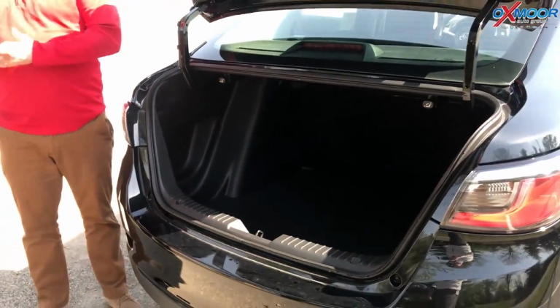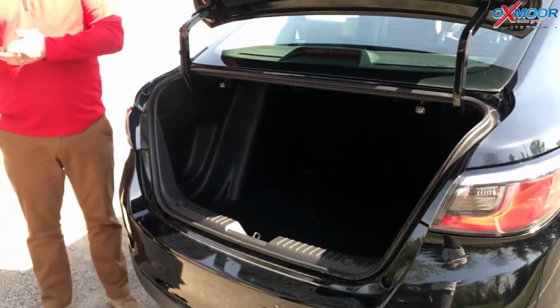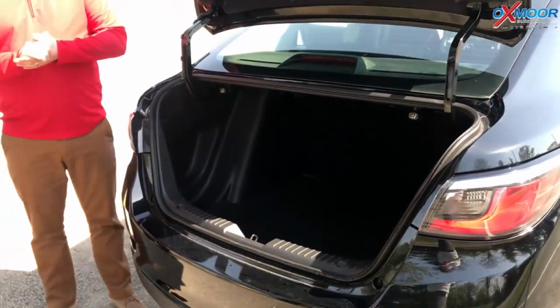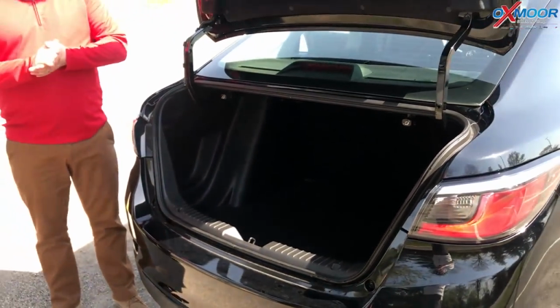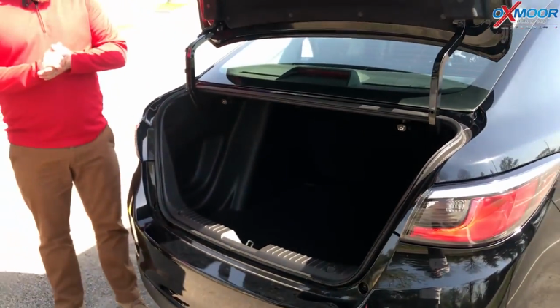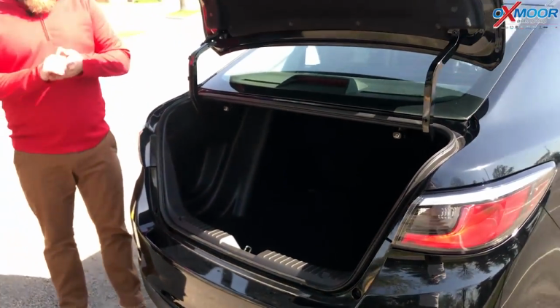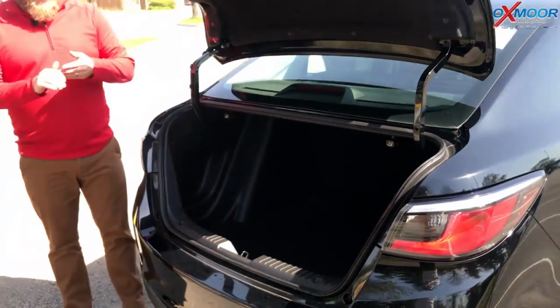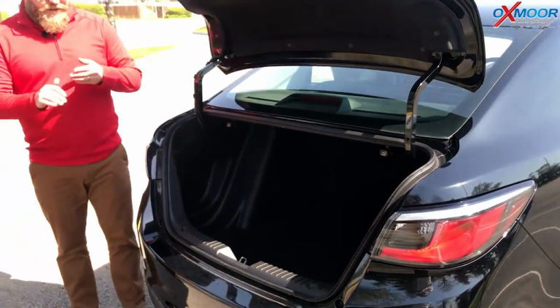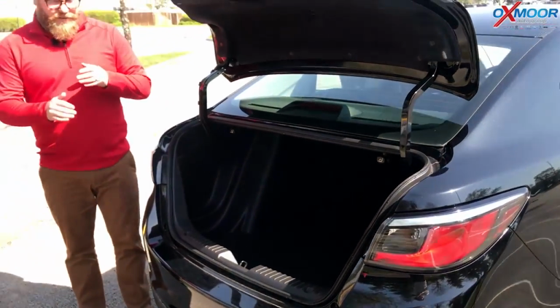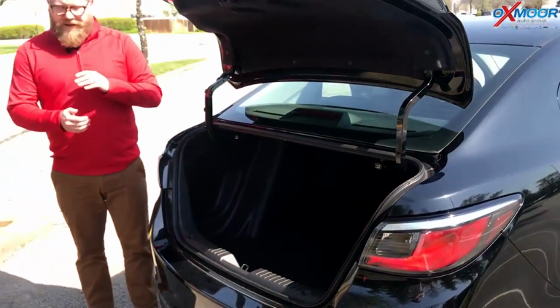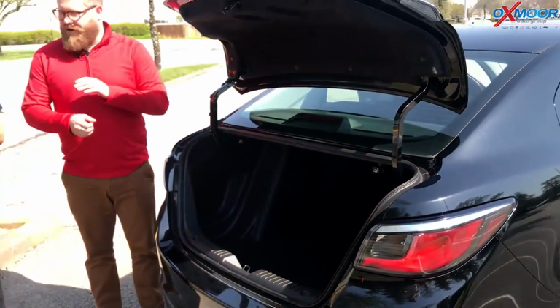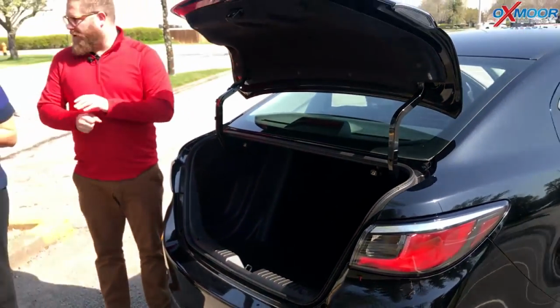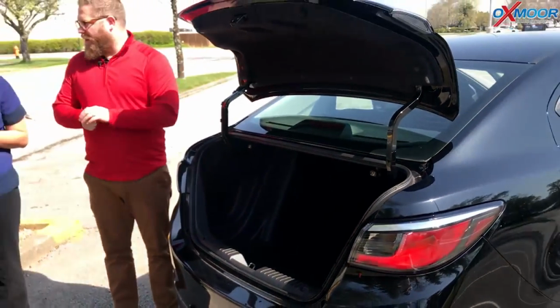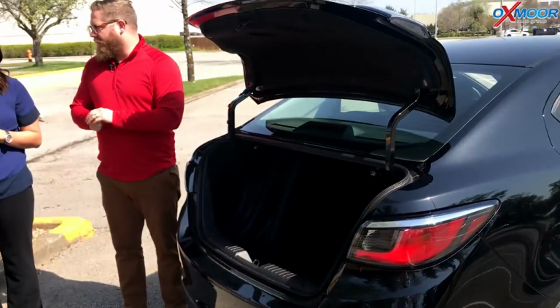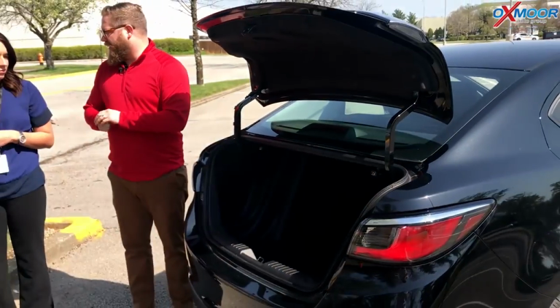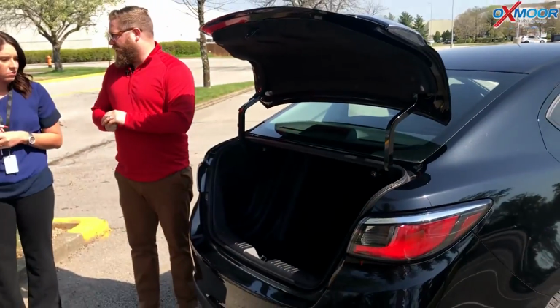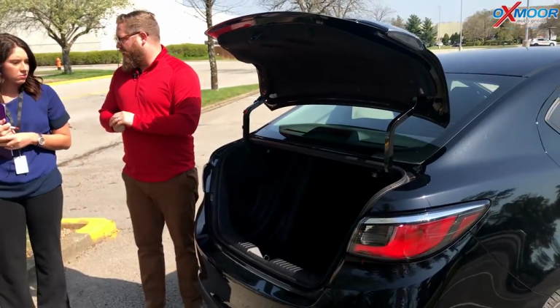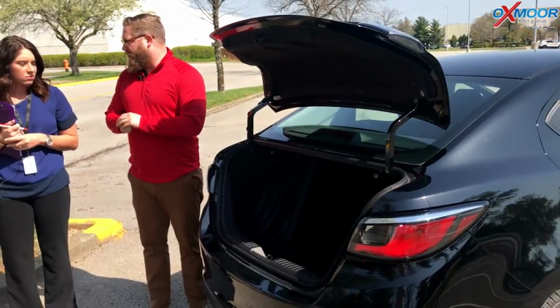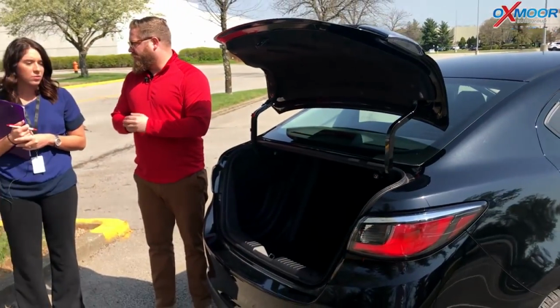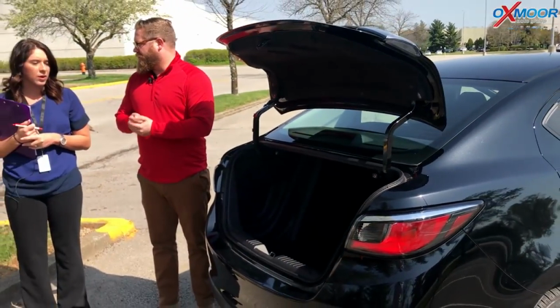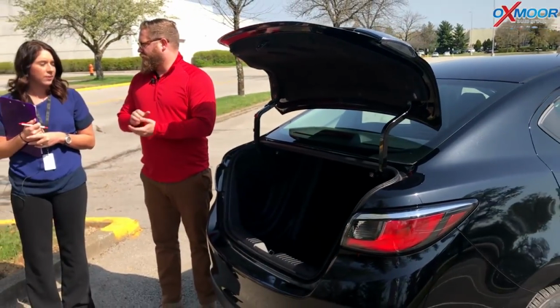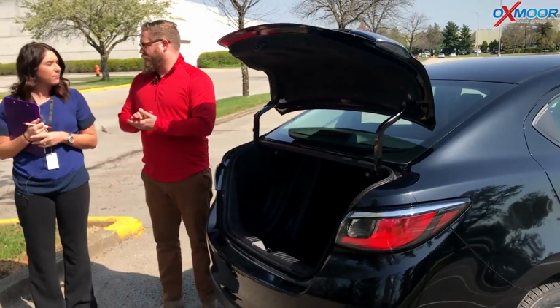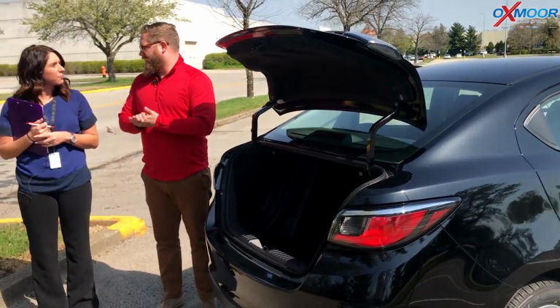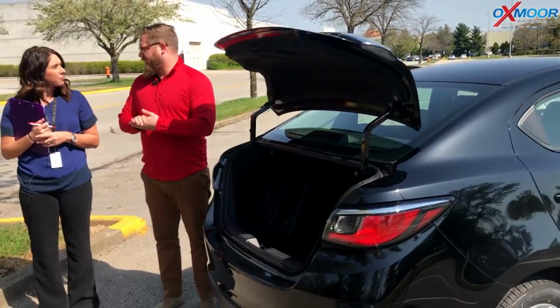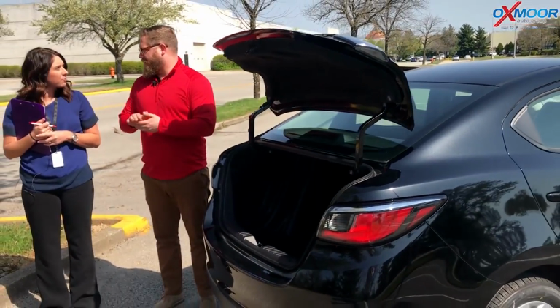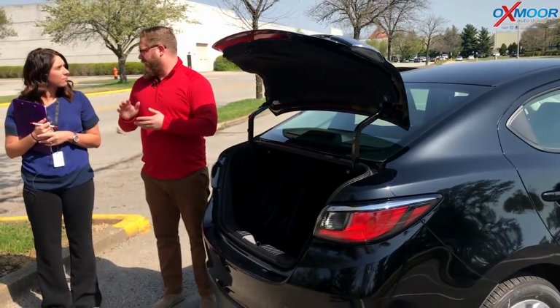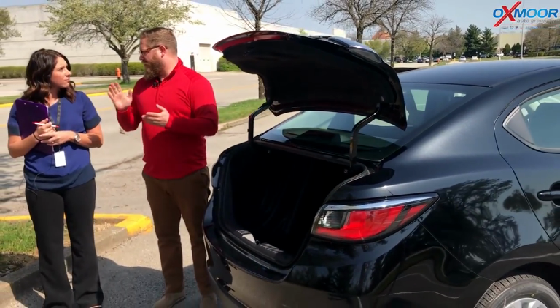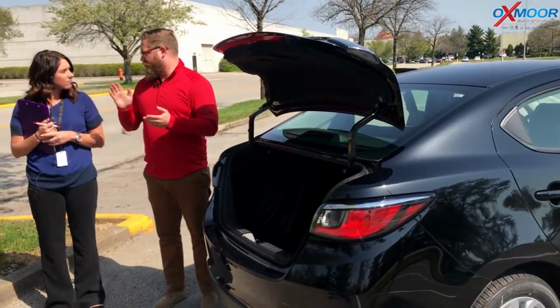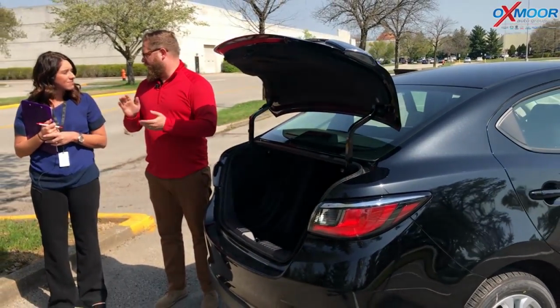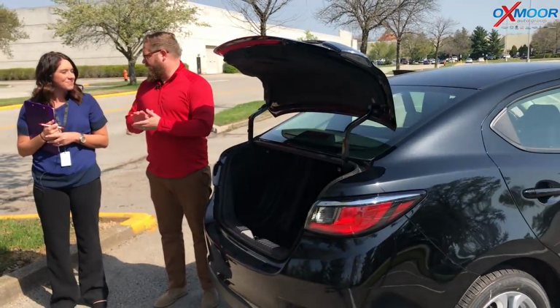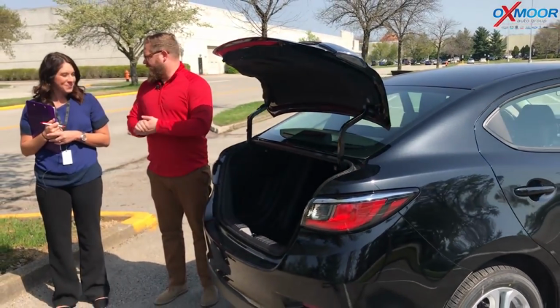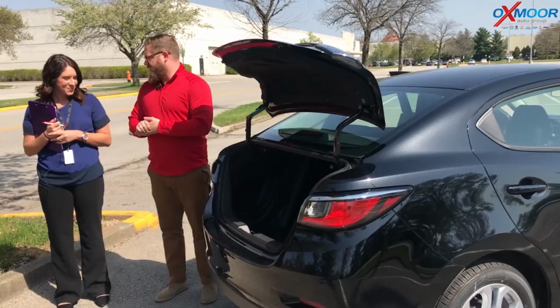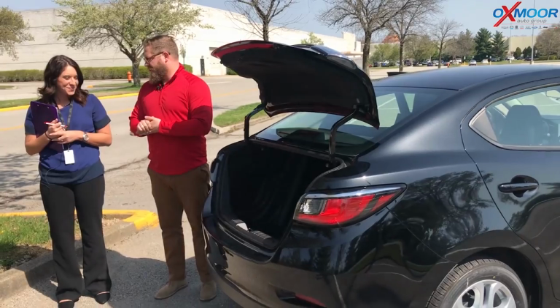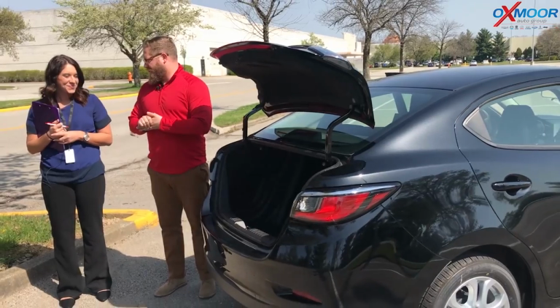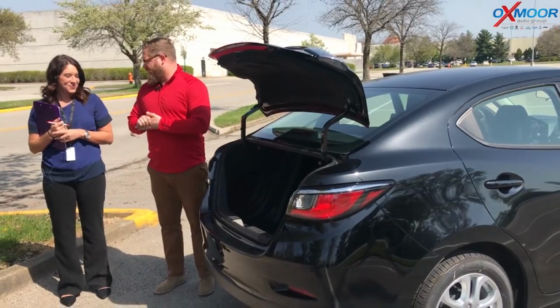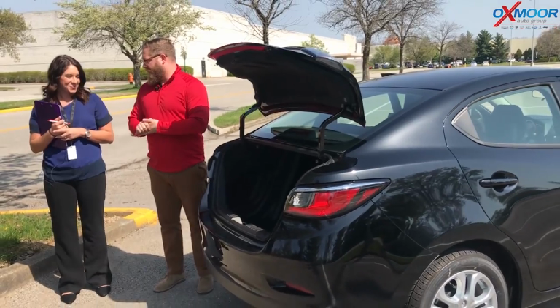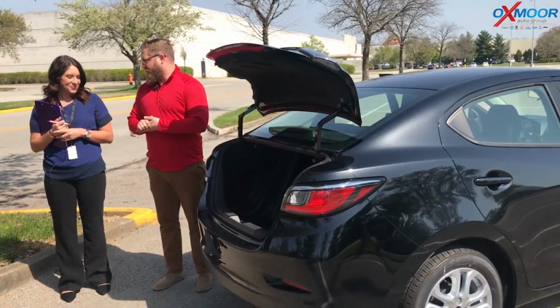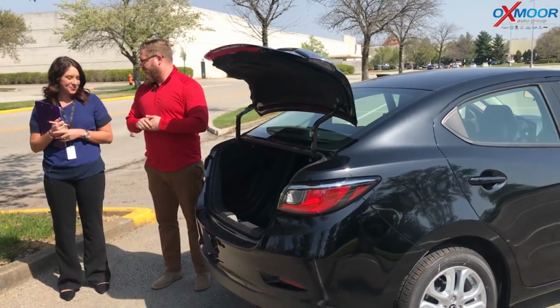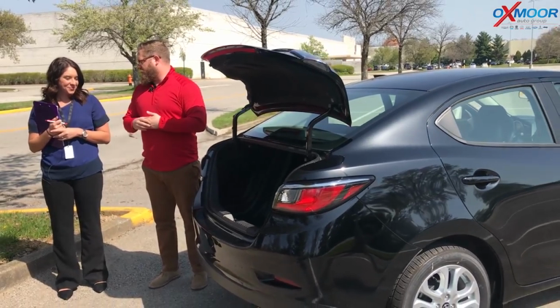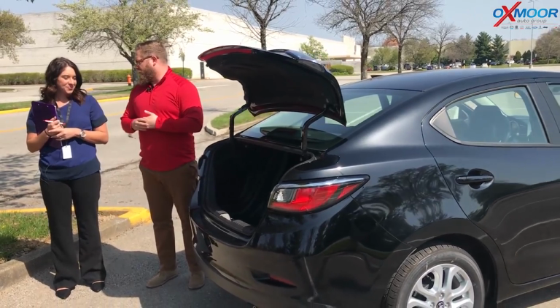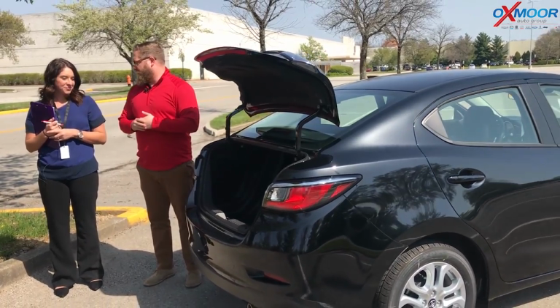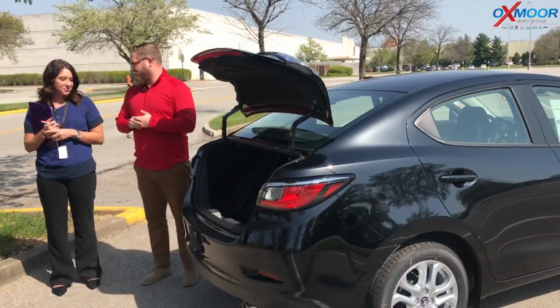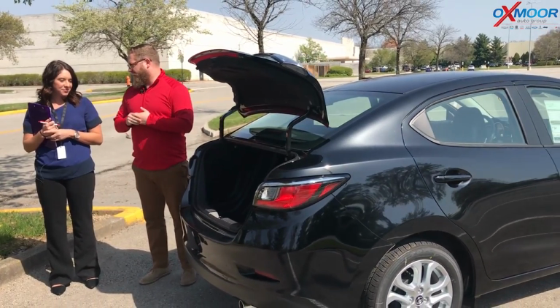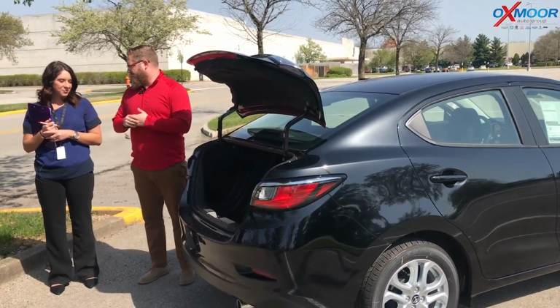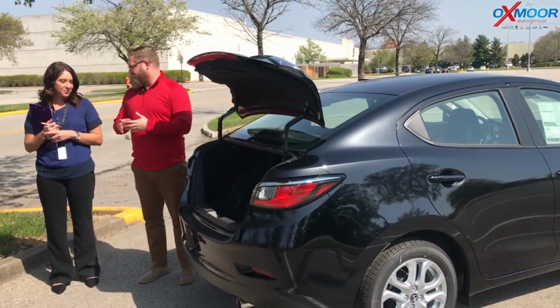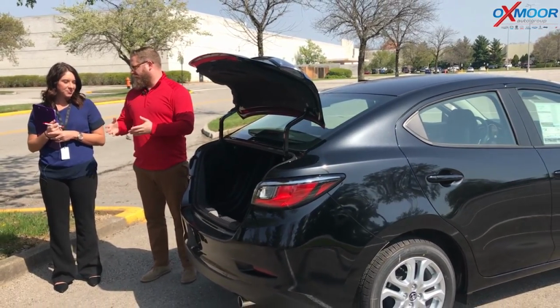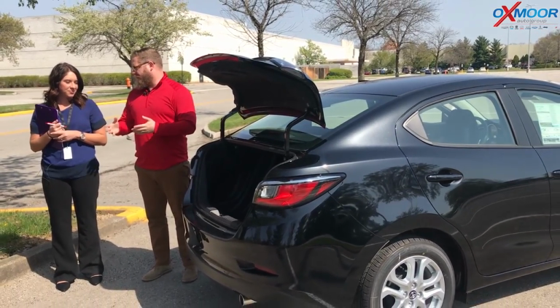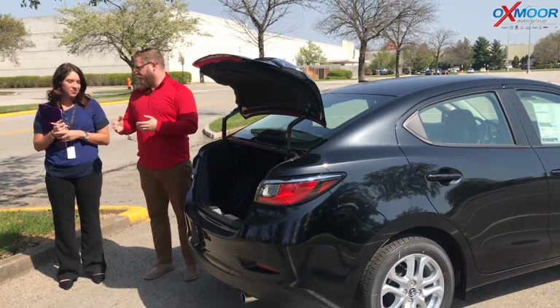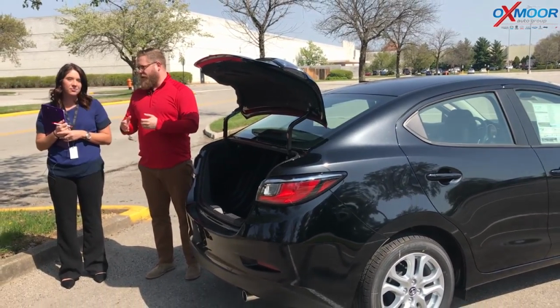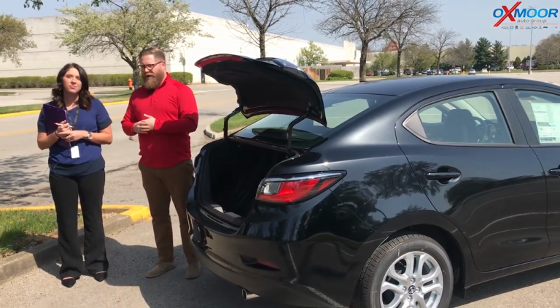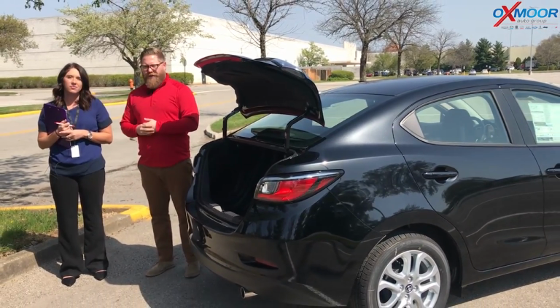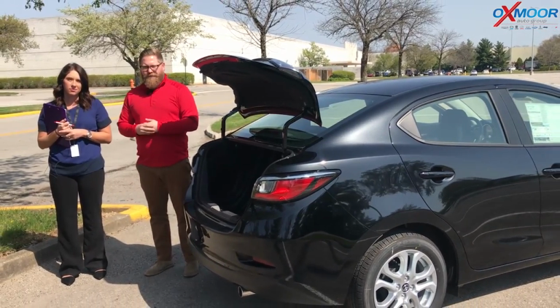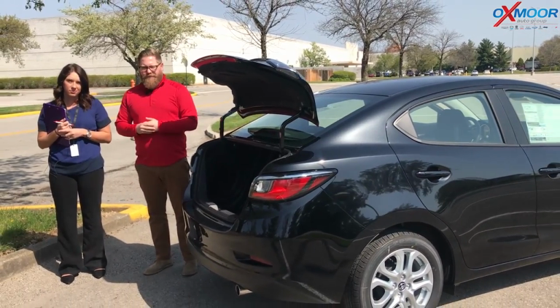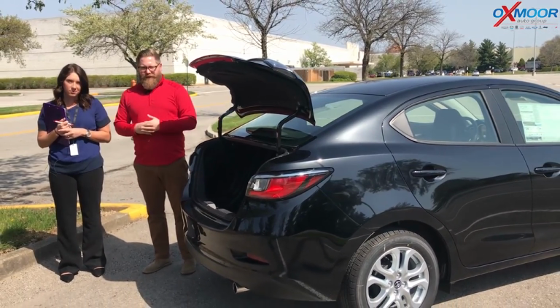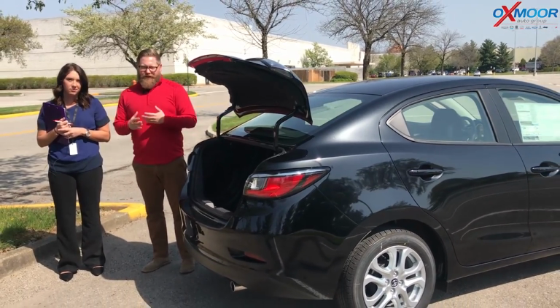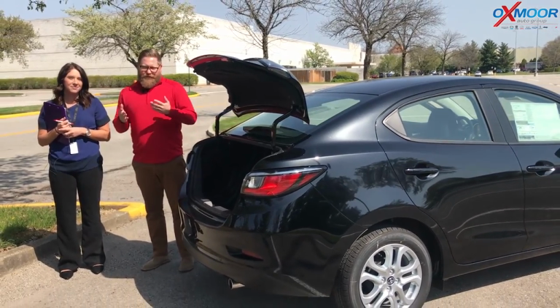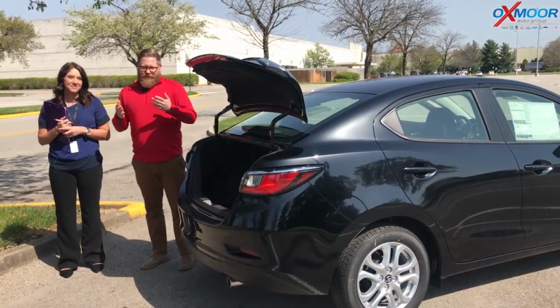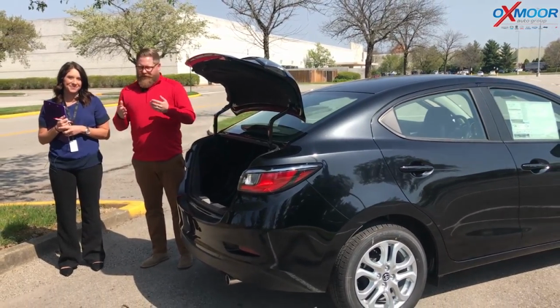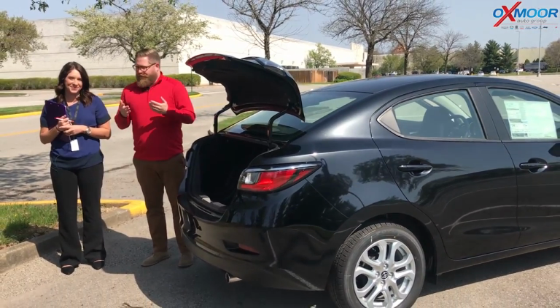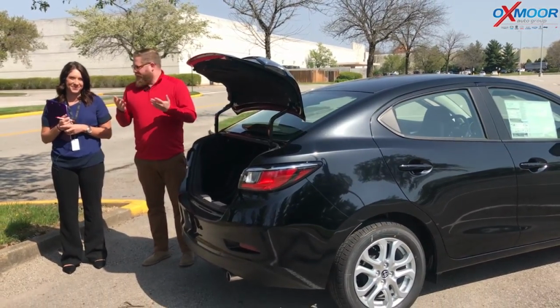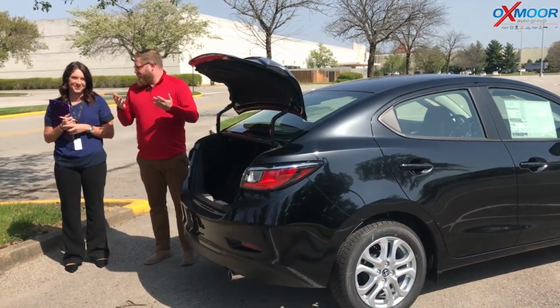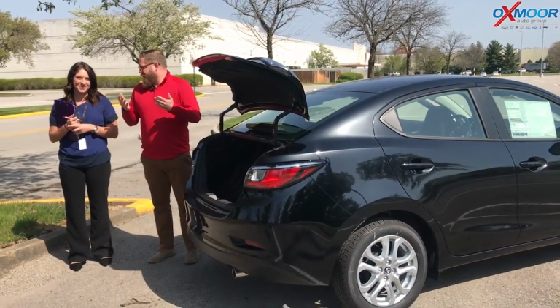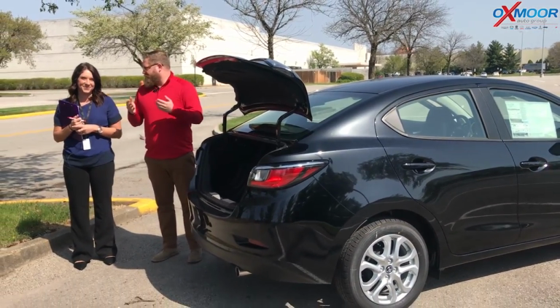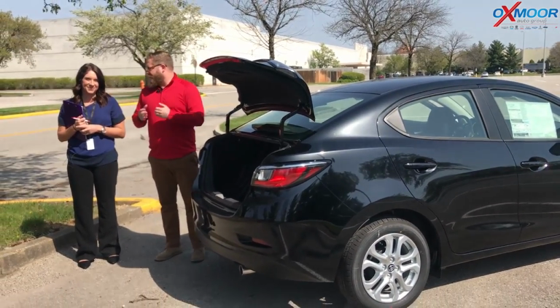These actually don't stay on our lot very long. When we get them, they go quickly. They're a great price point, great entry-level car — and they're fun to drive too.